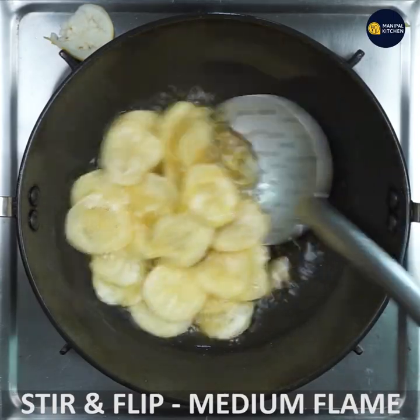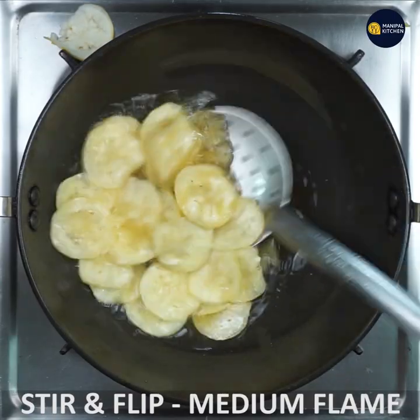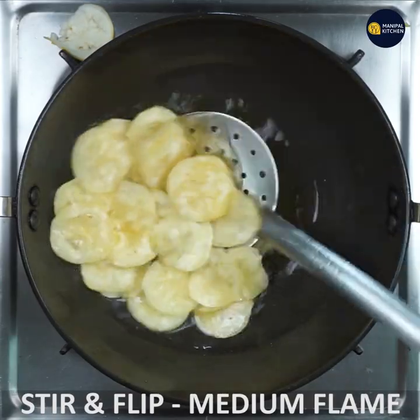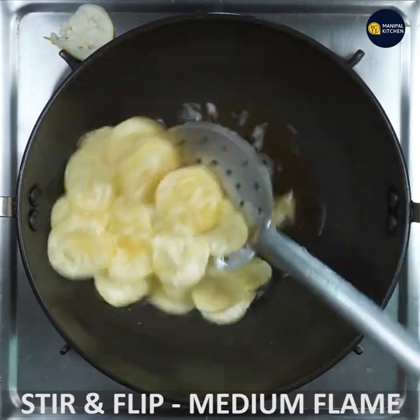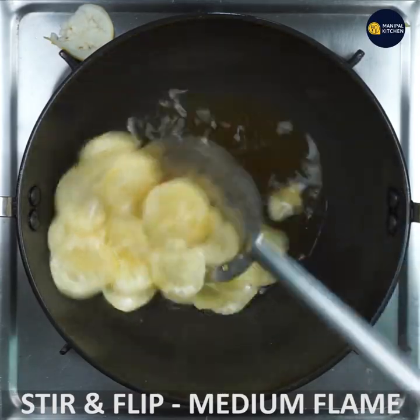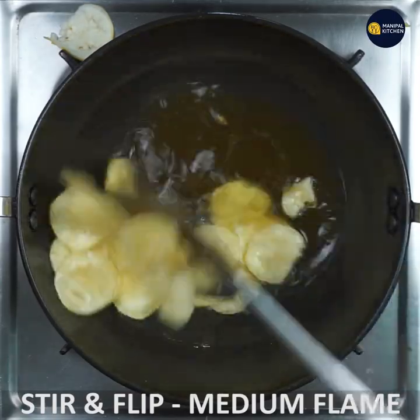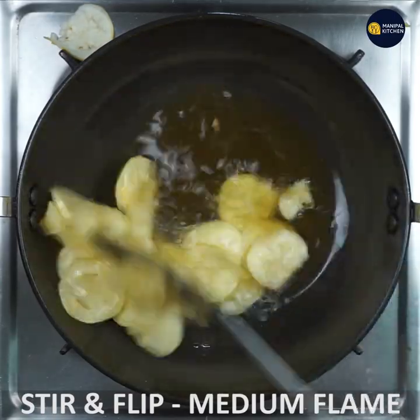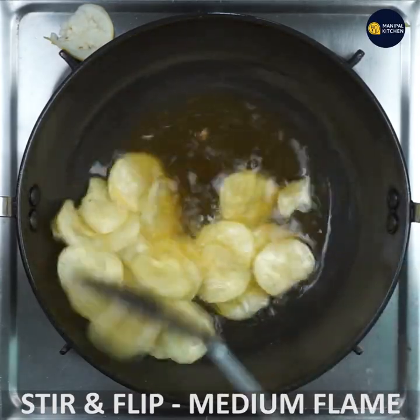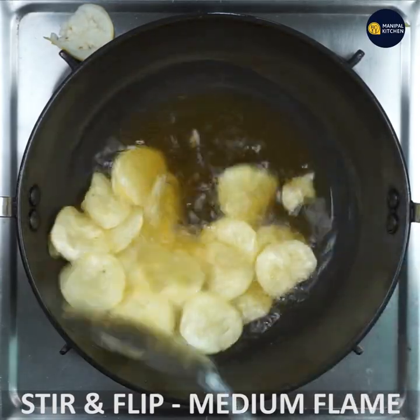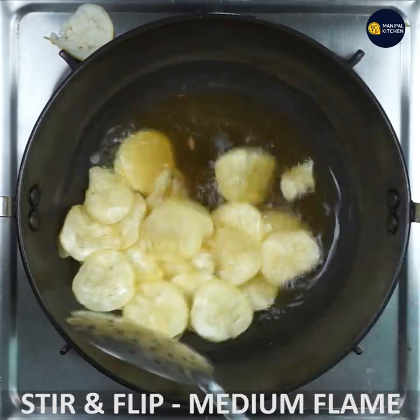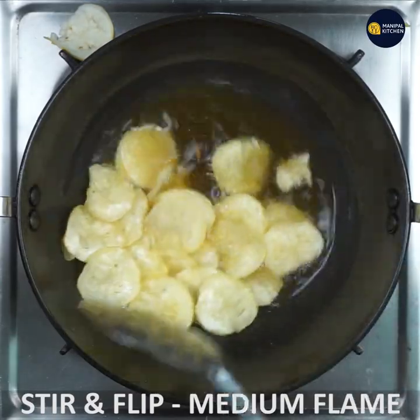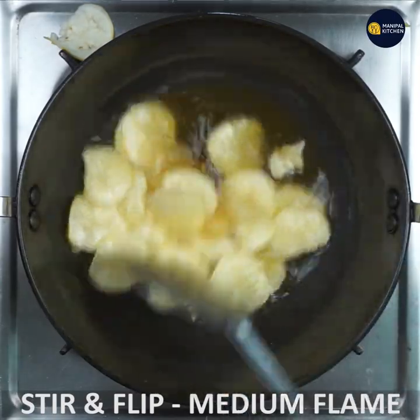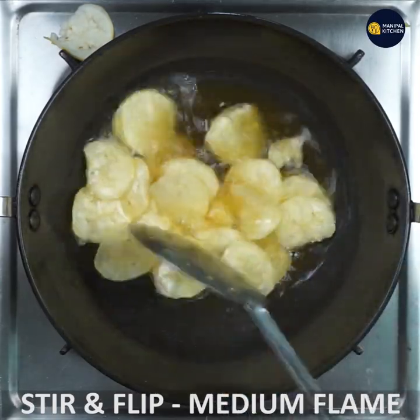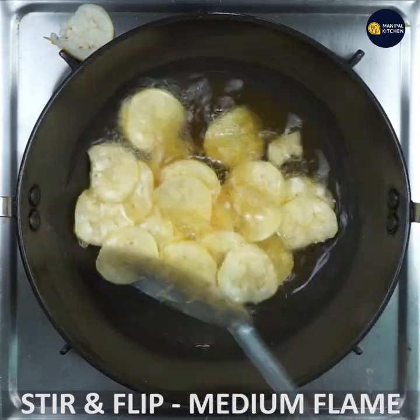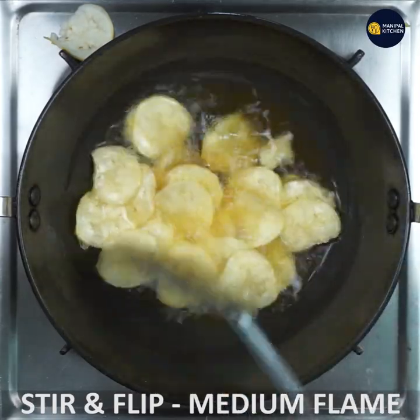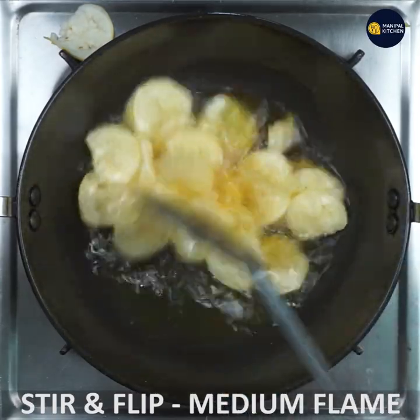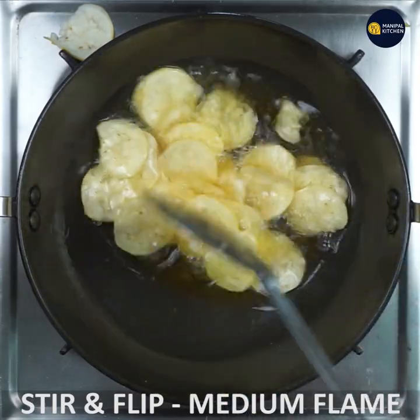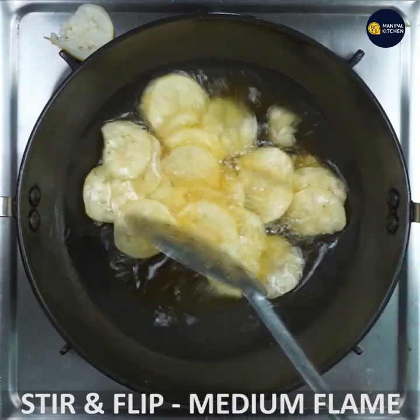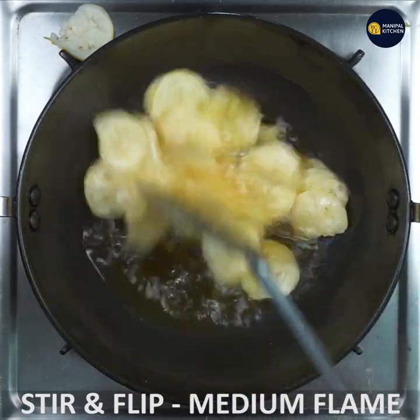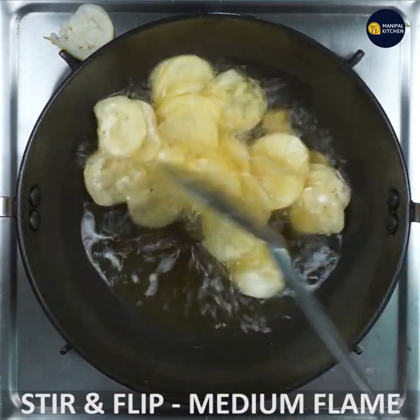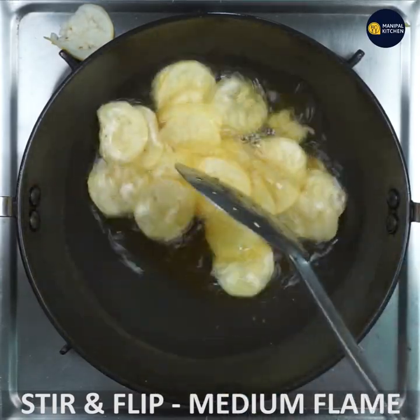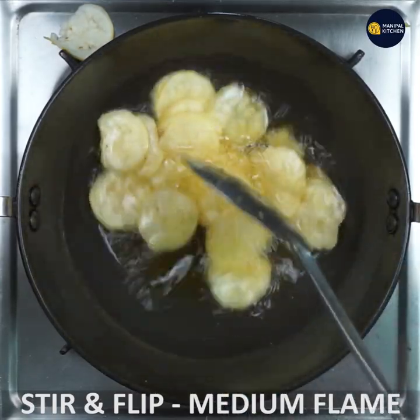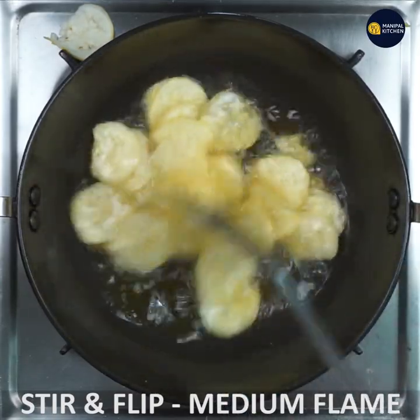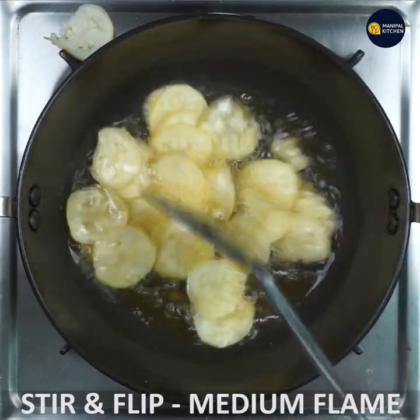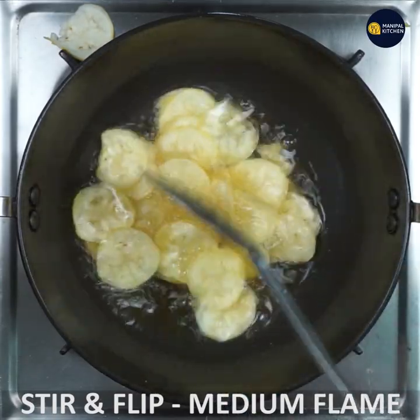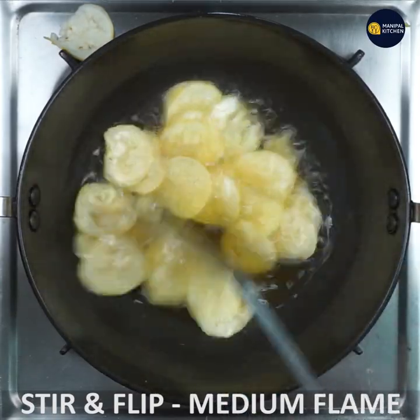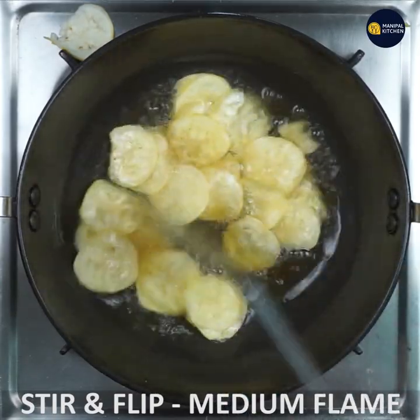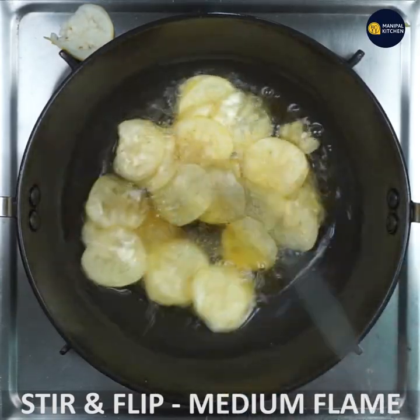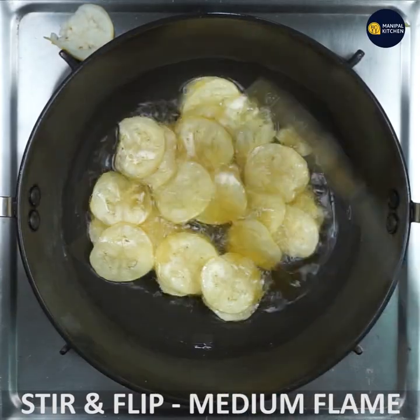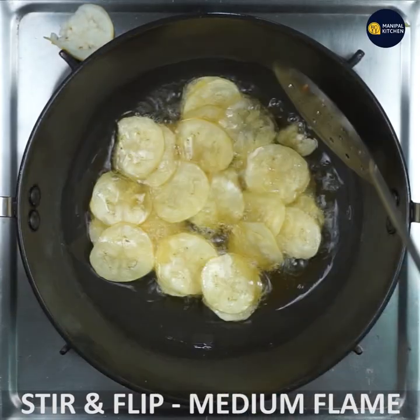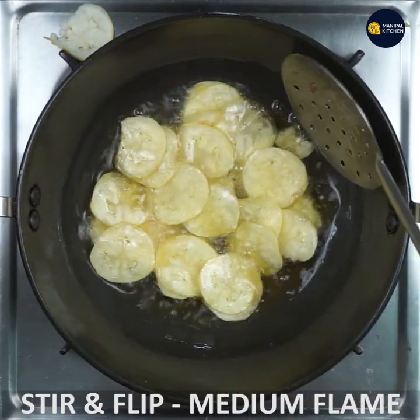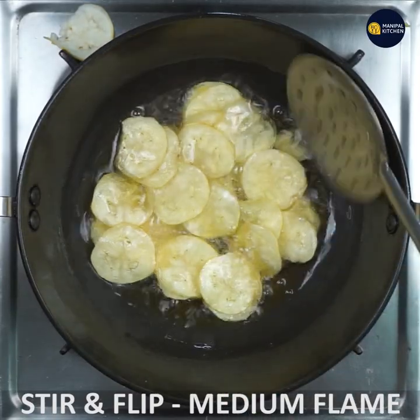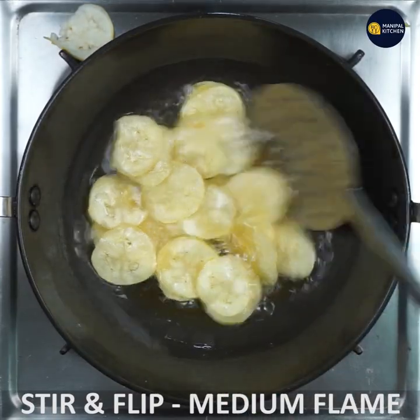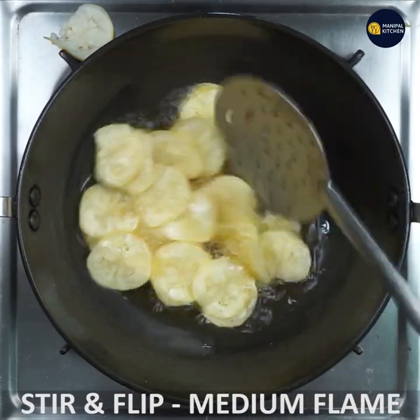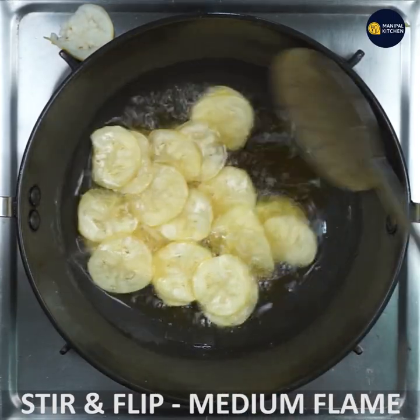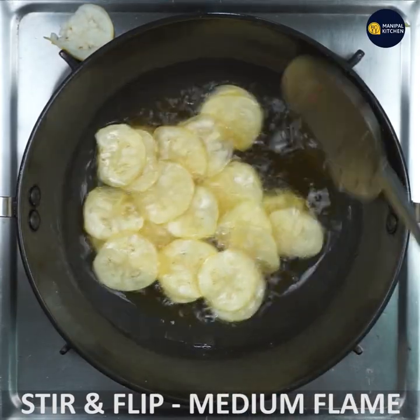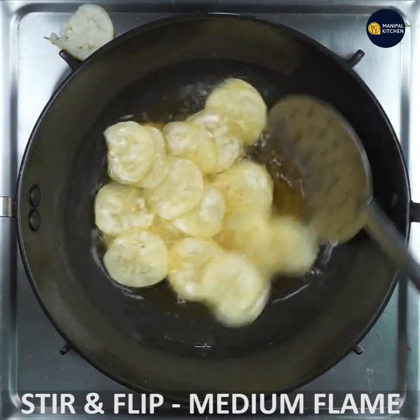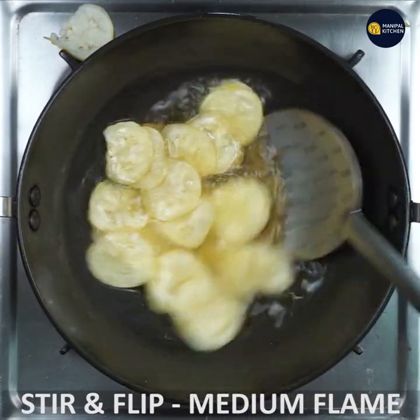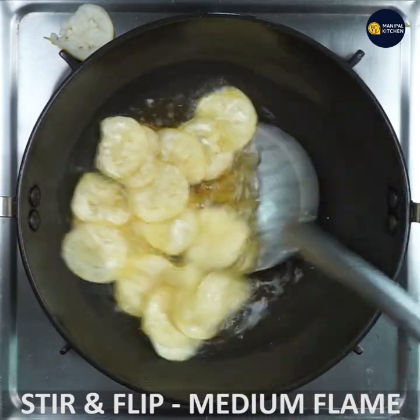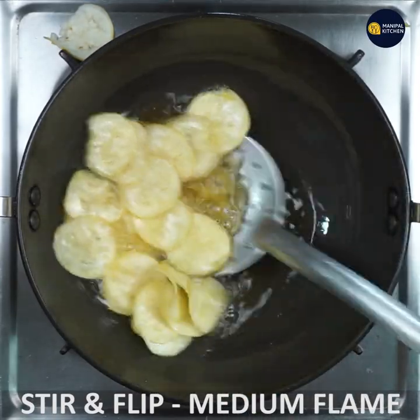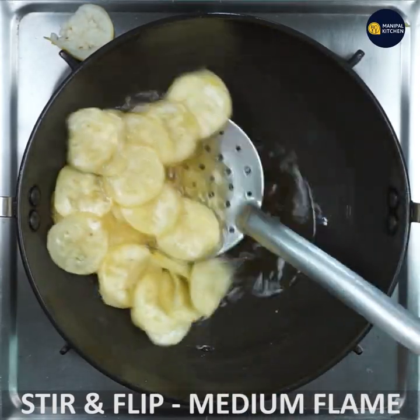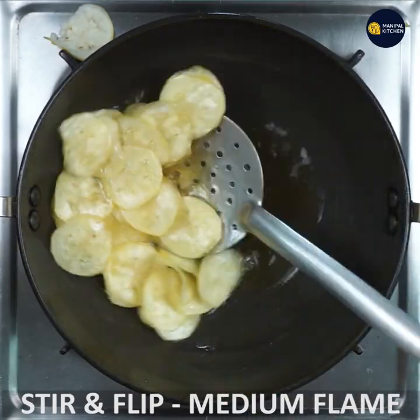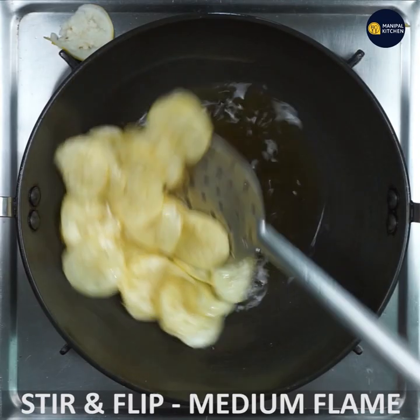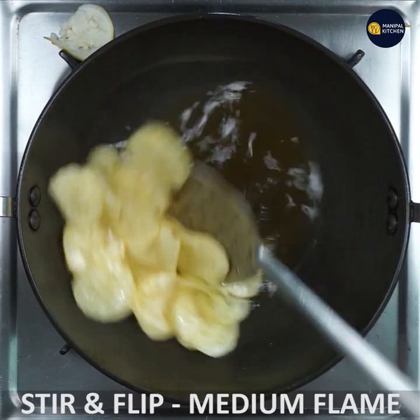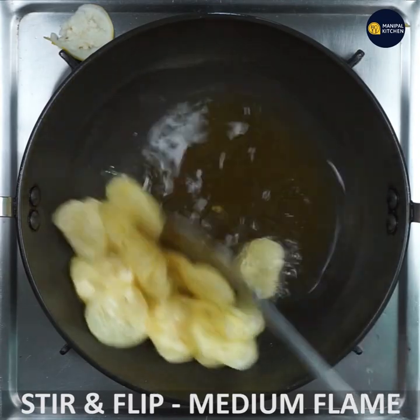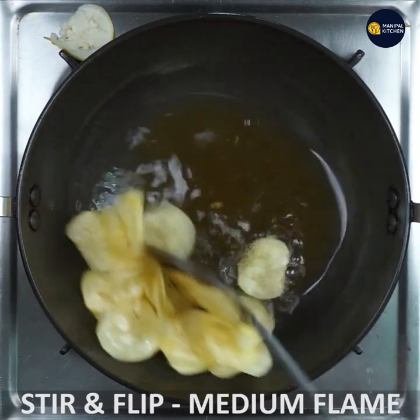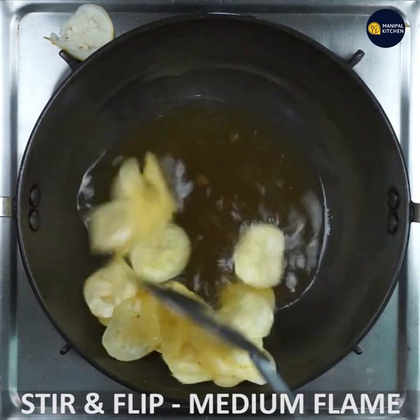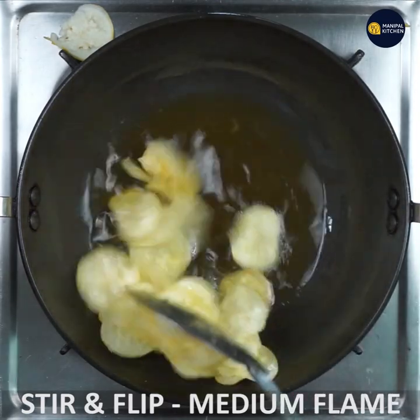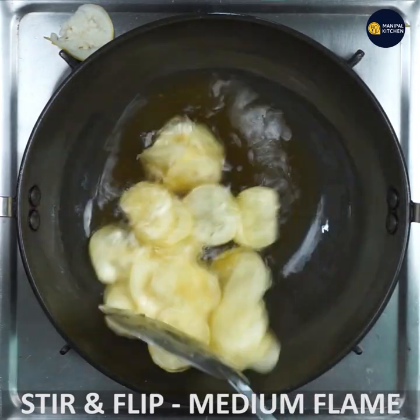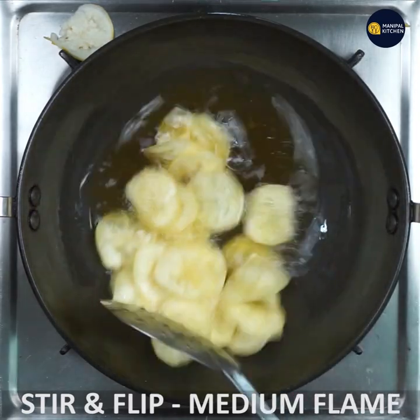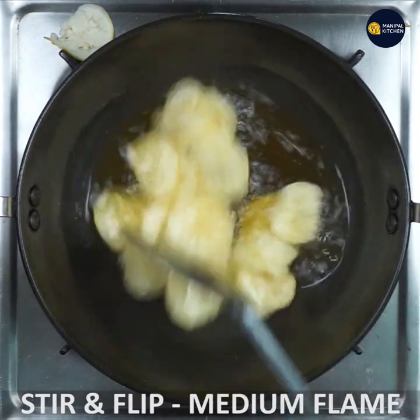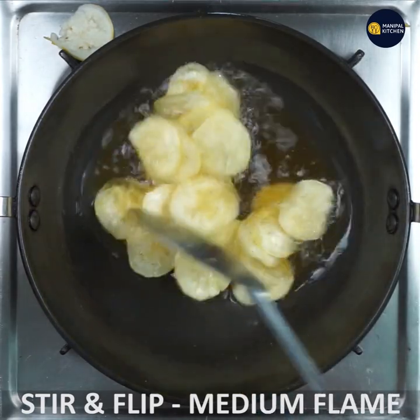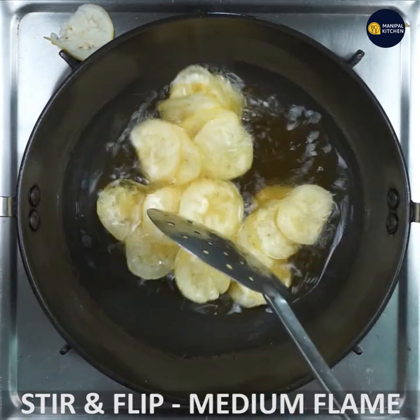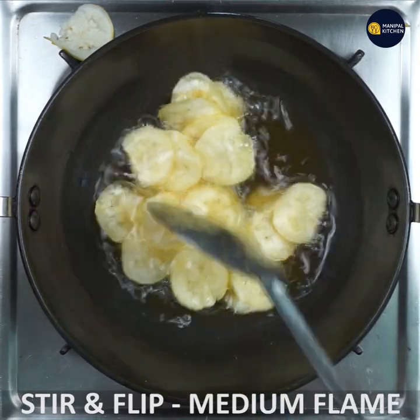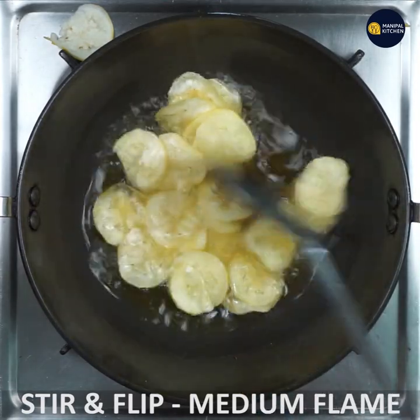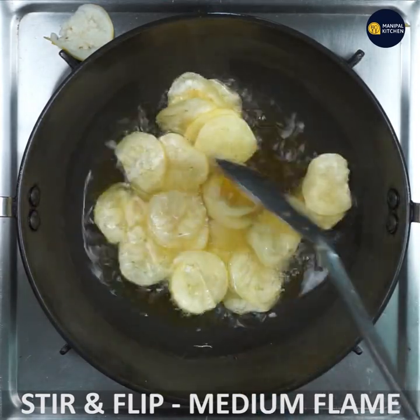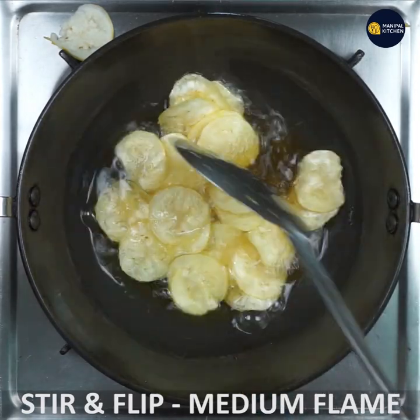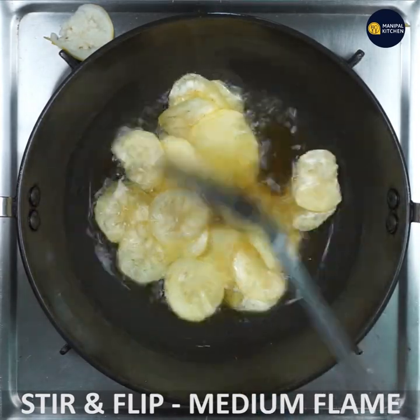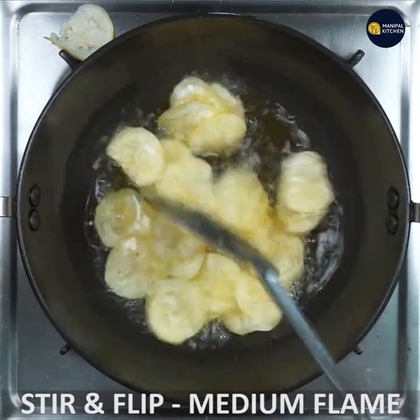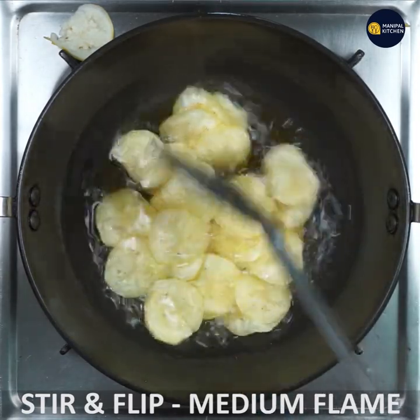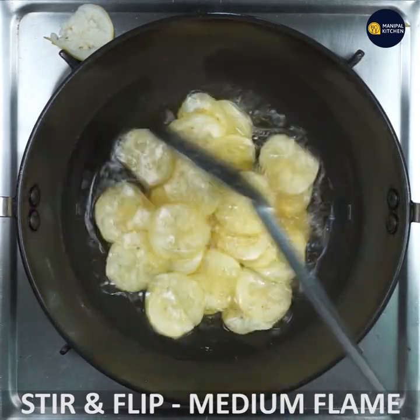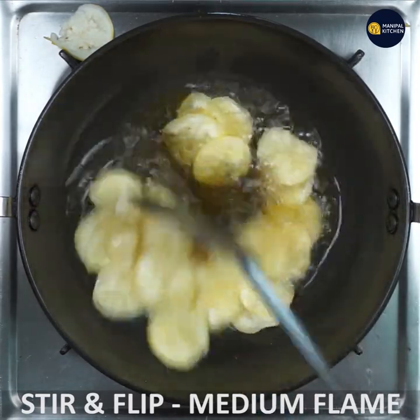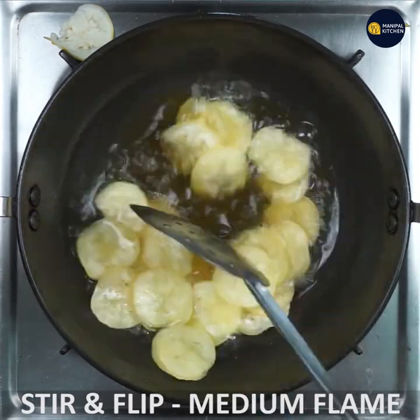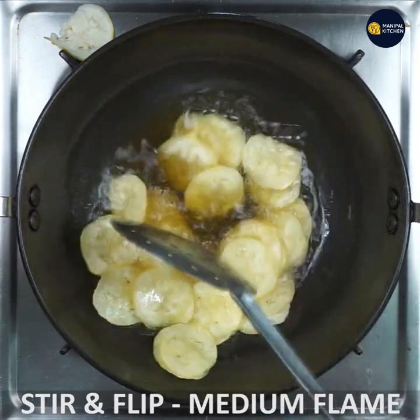You can touch it separately. This is medium flame. You can flip it in medium flame.